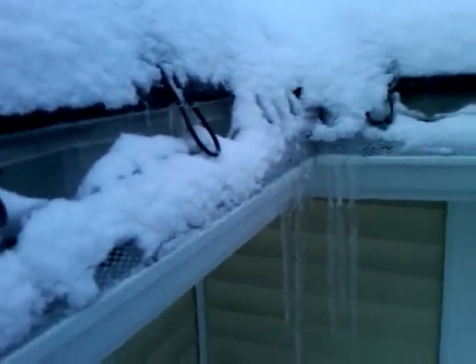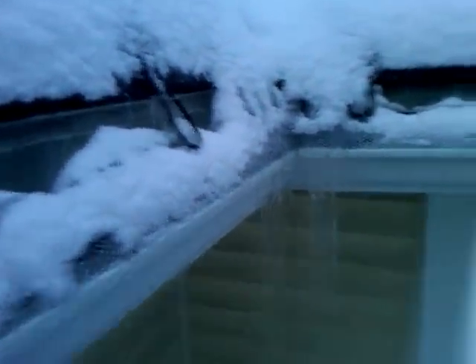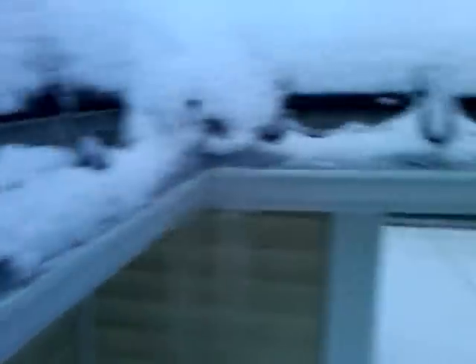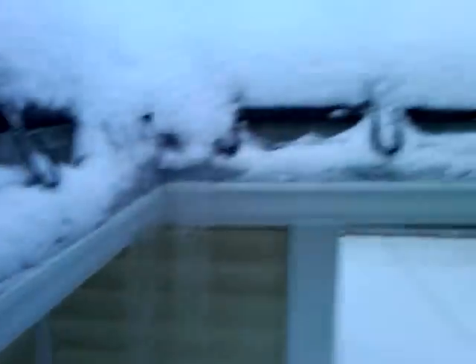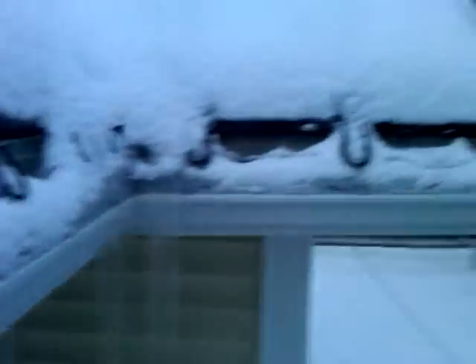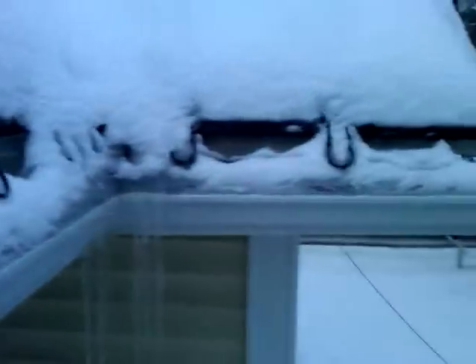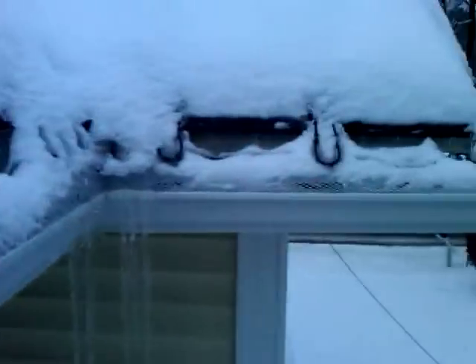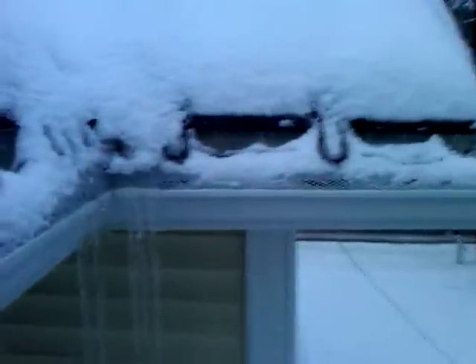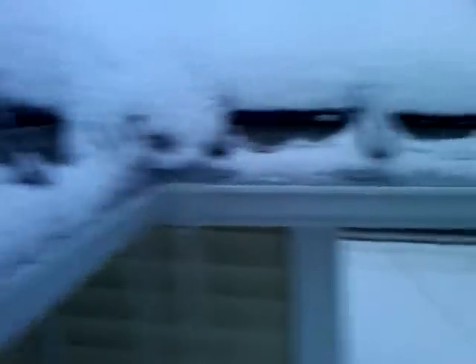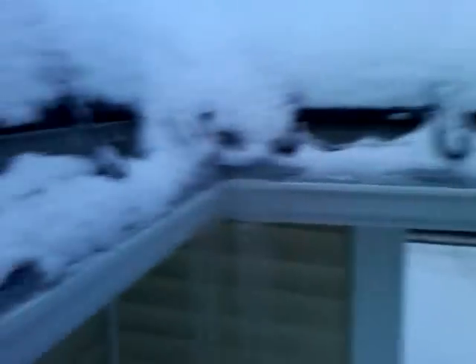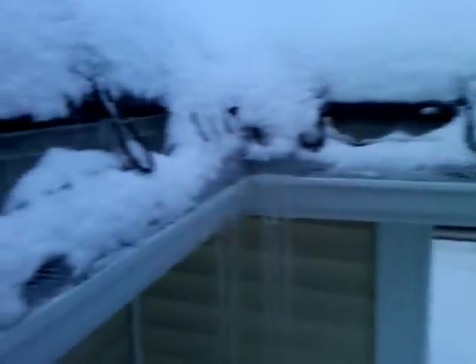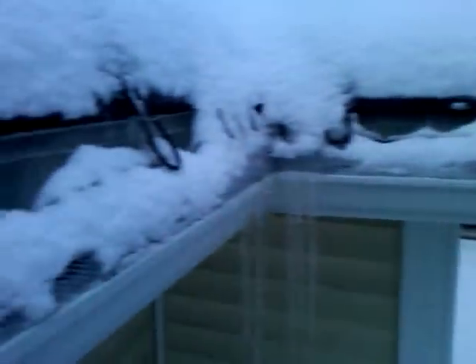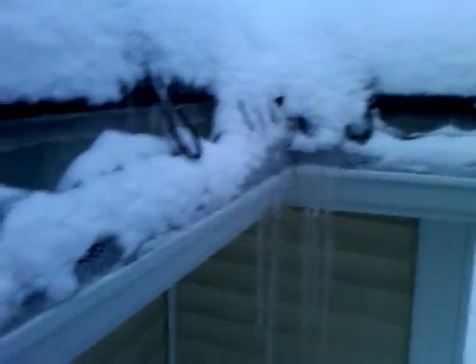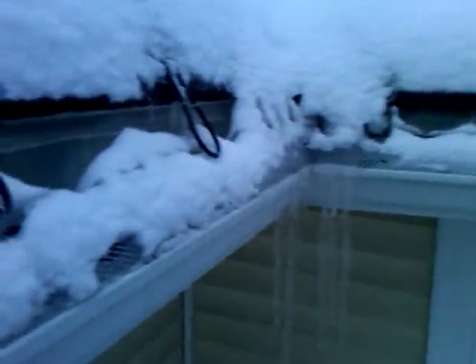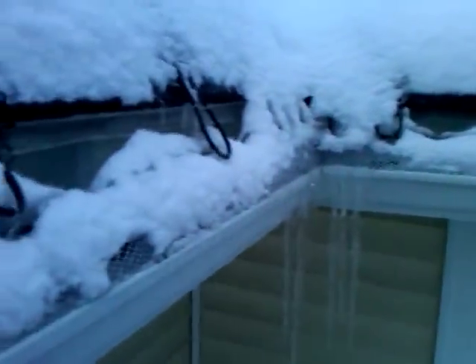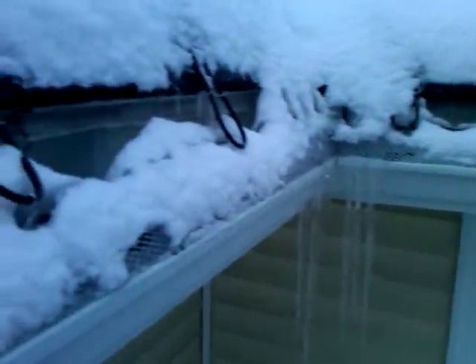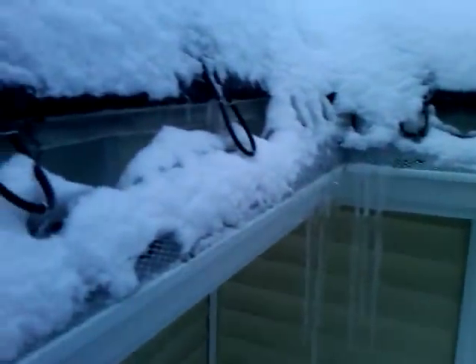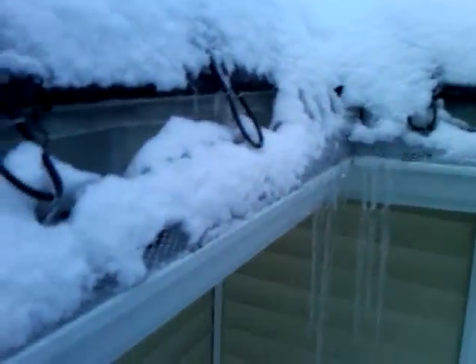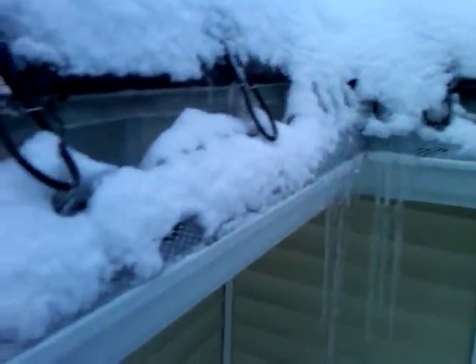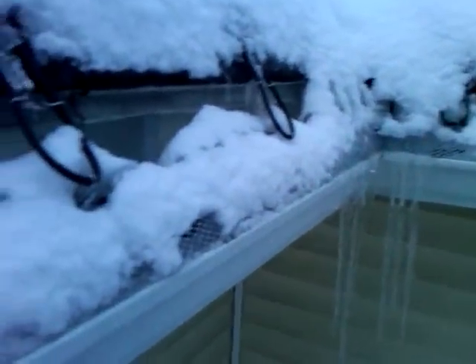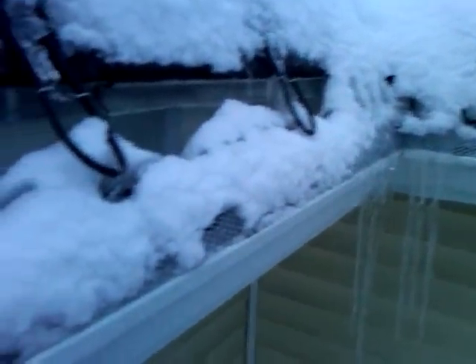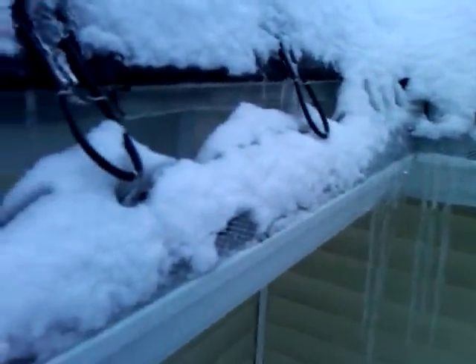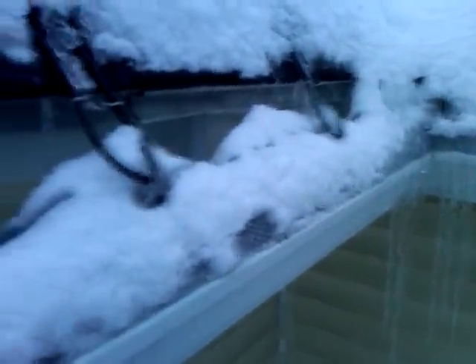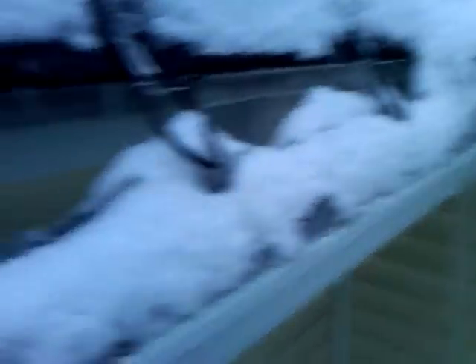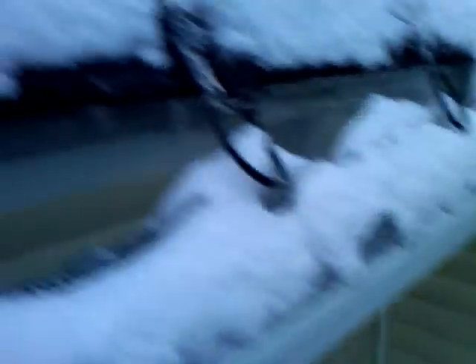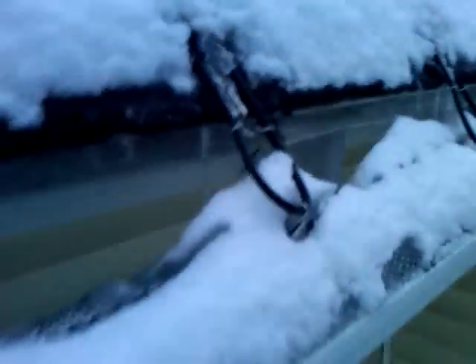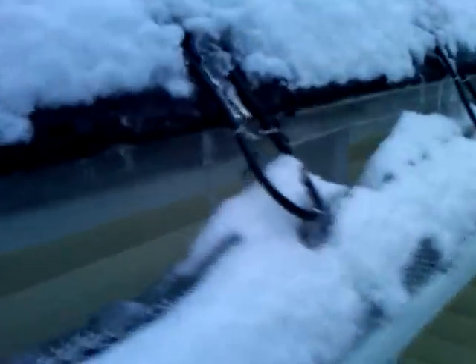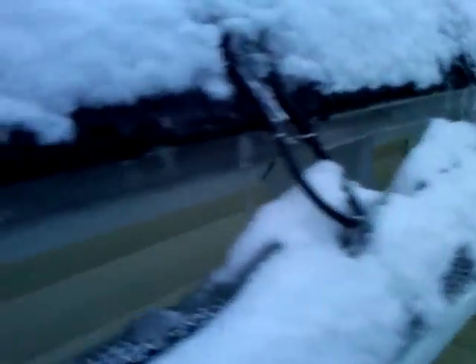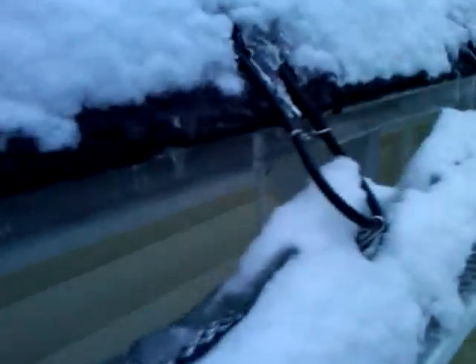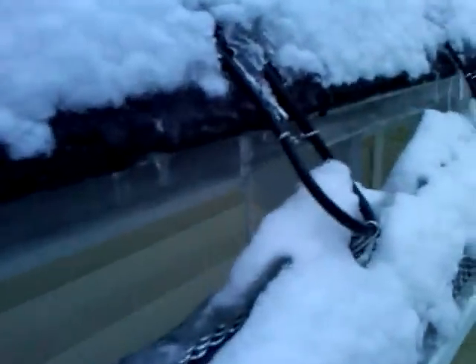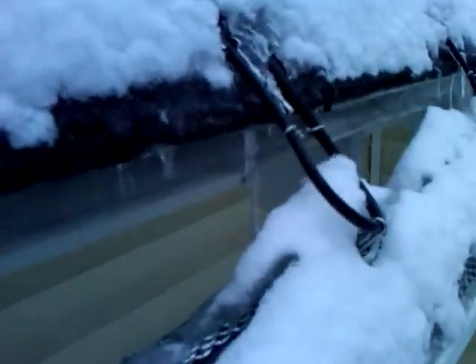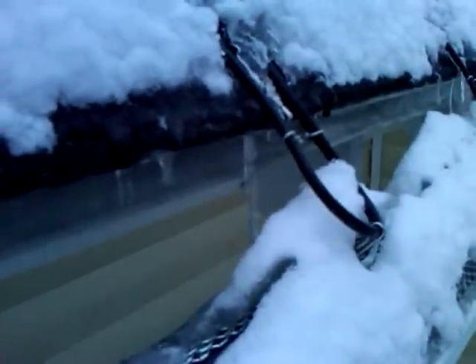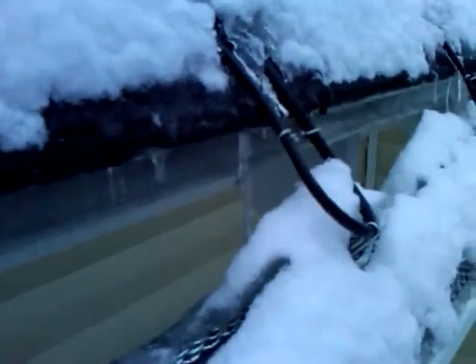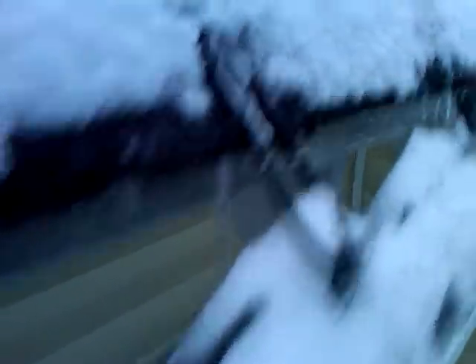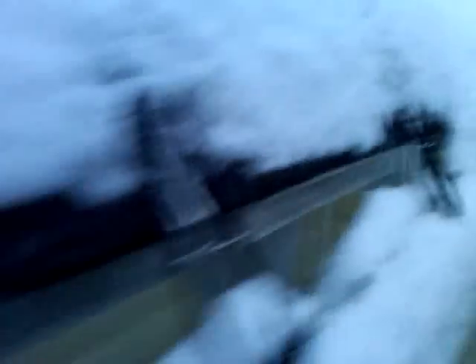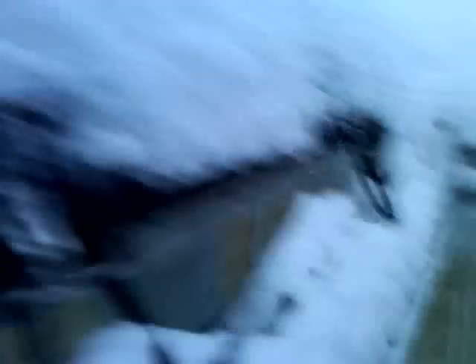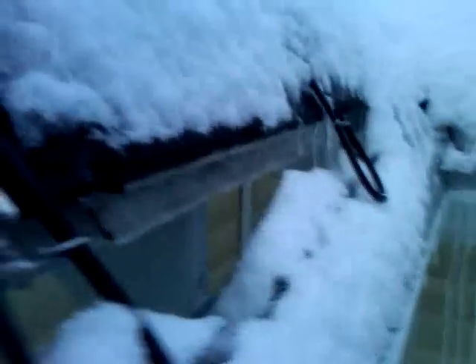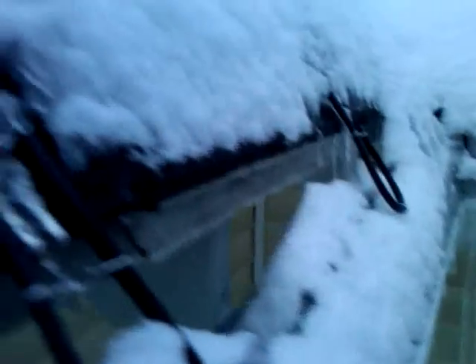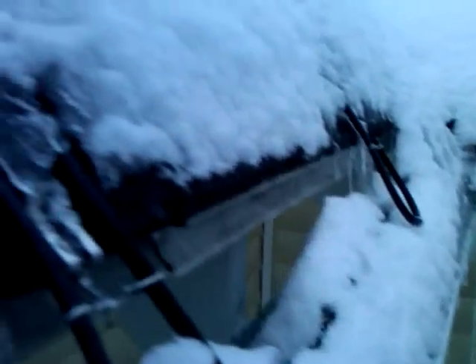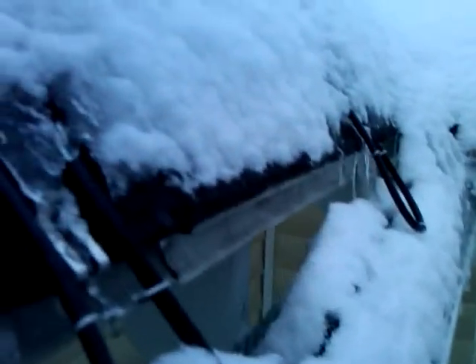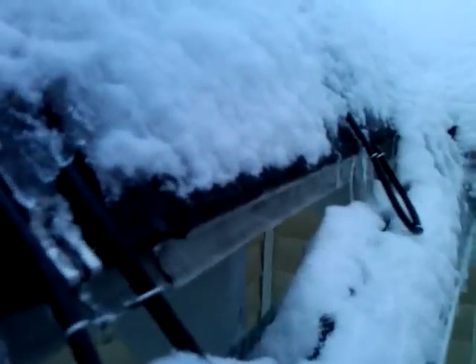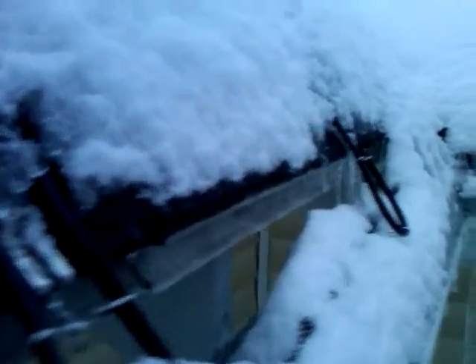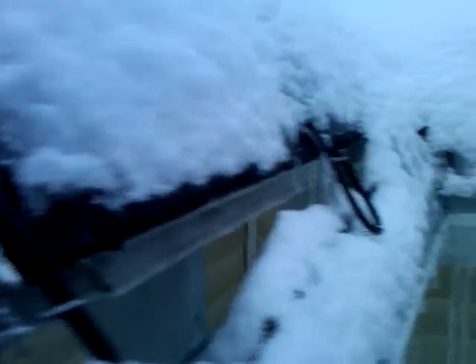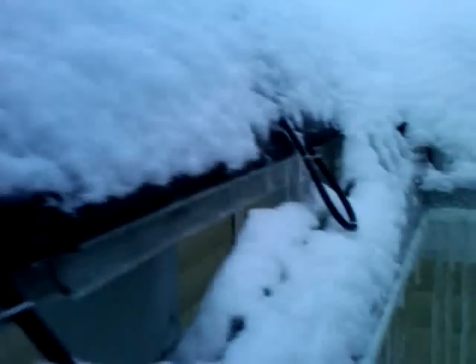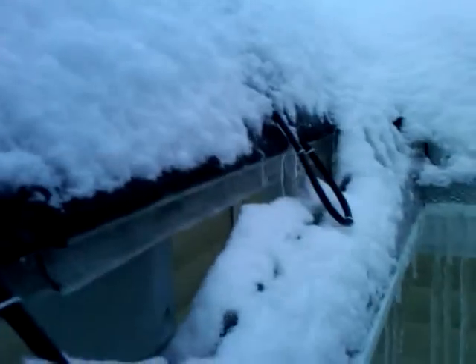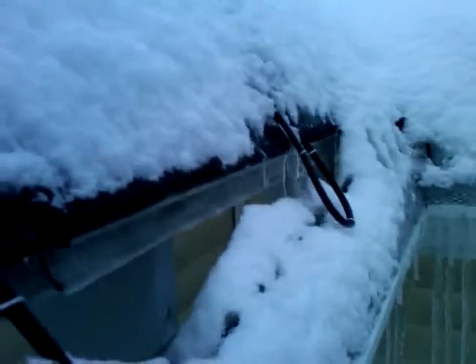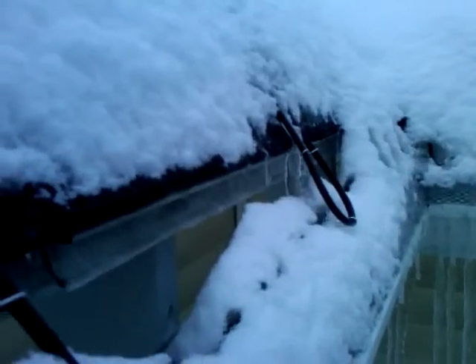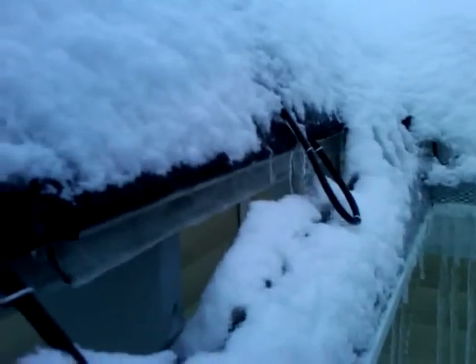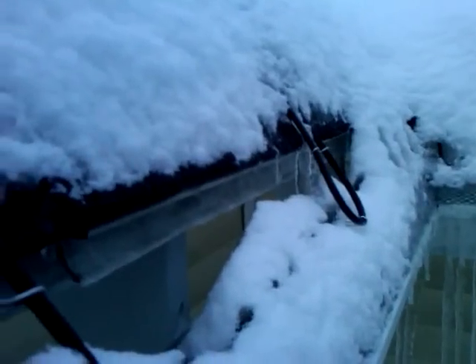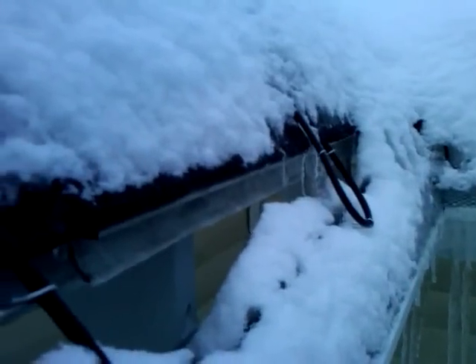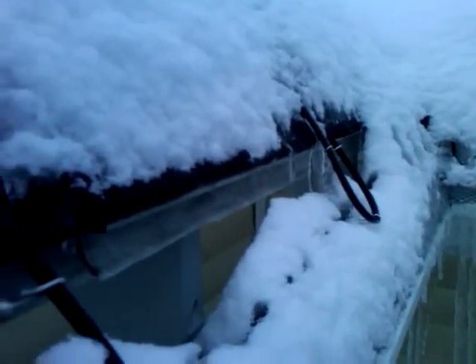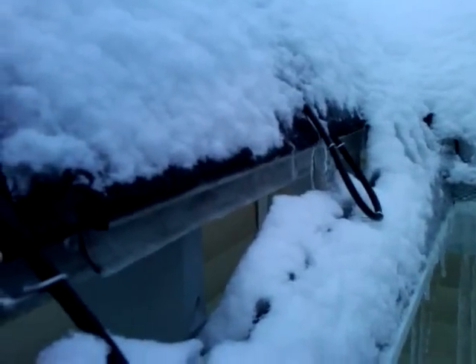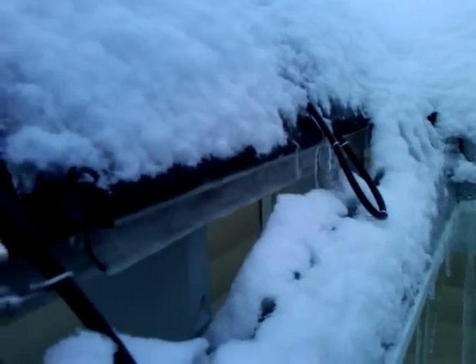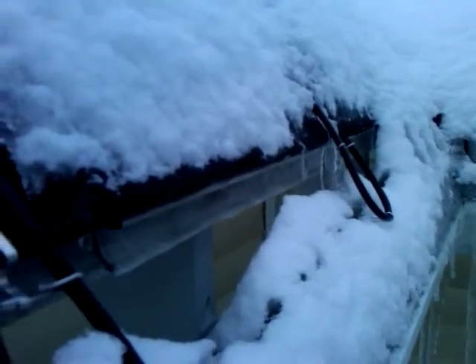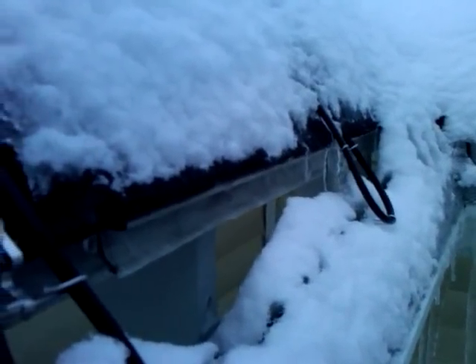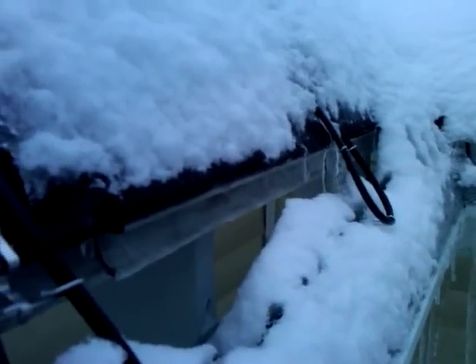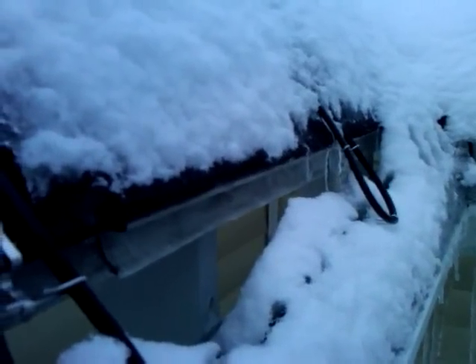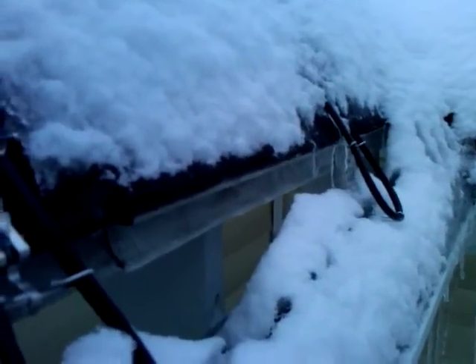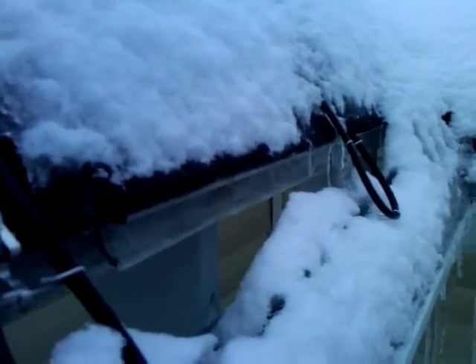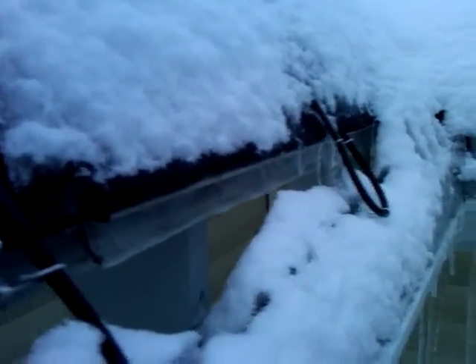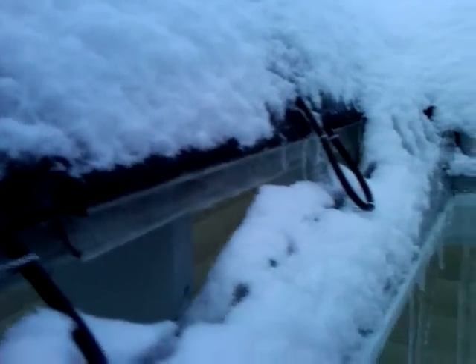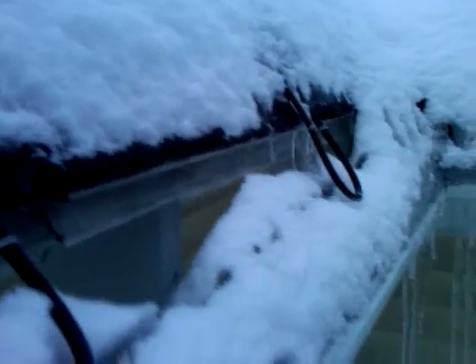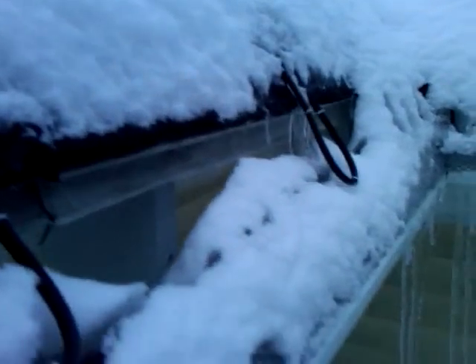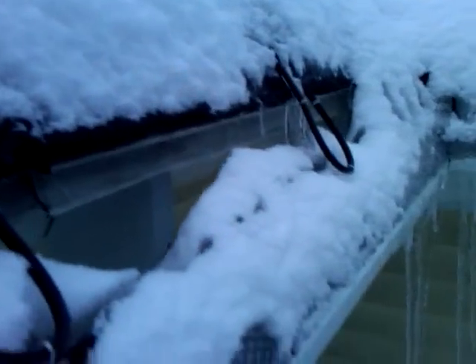I wish I would have turned it on sooner, but I didn't. I think thermostatic control would be a good idea. You can see the ice dropping down there.